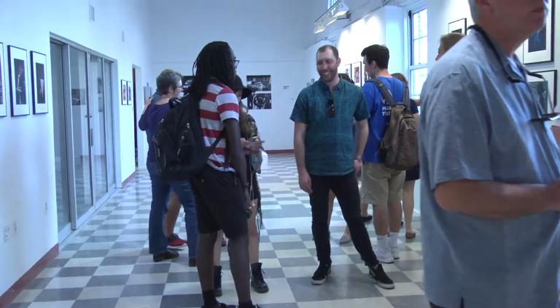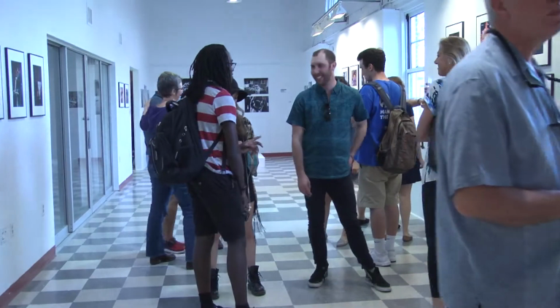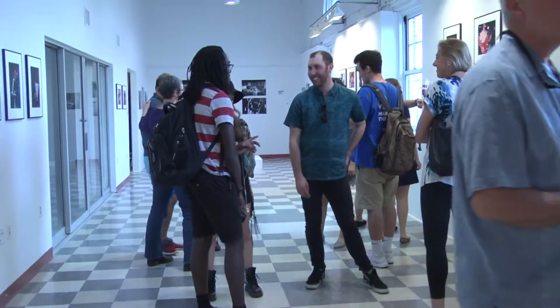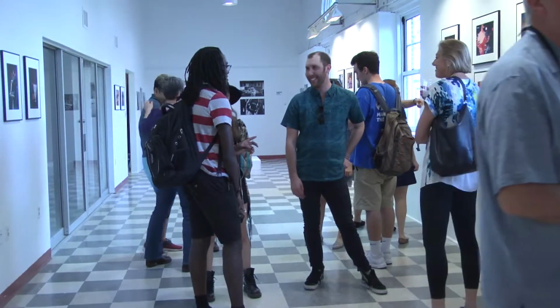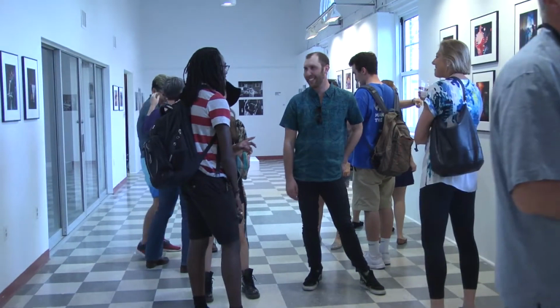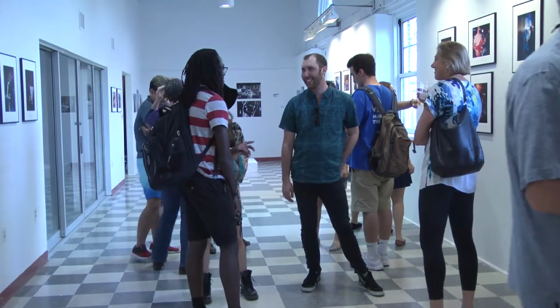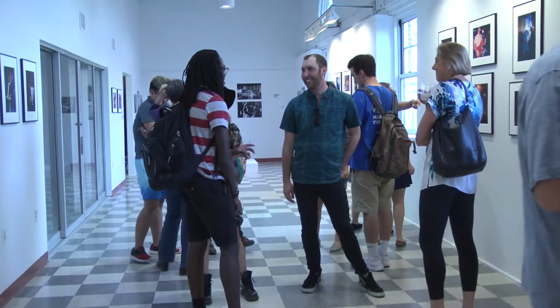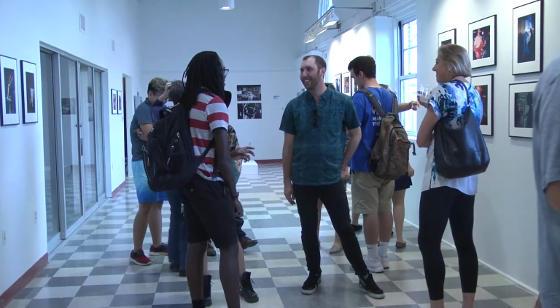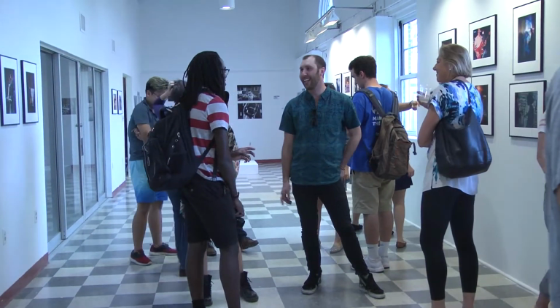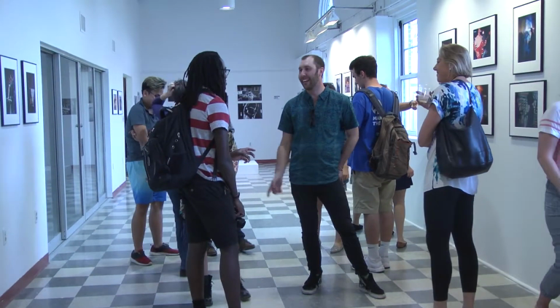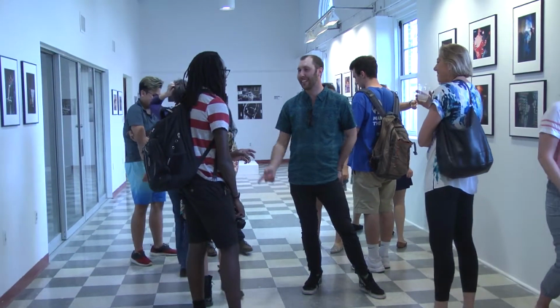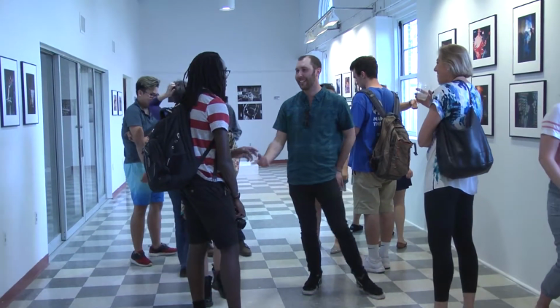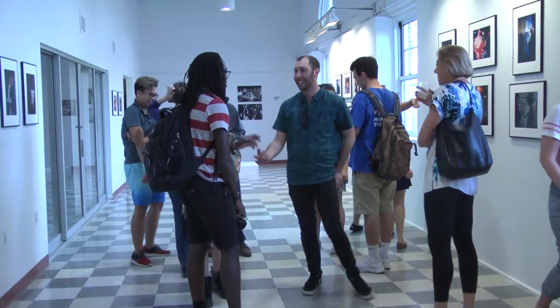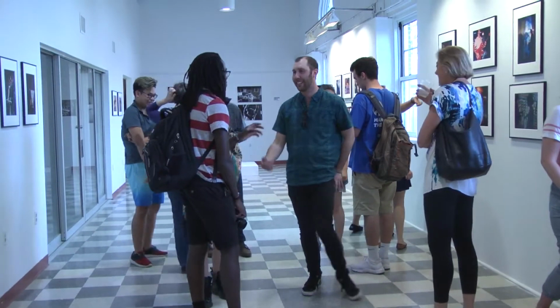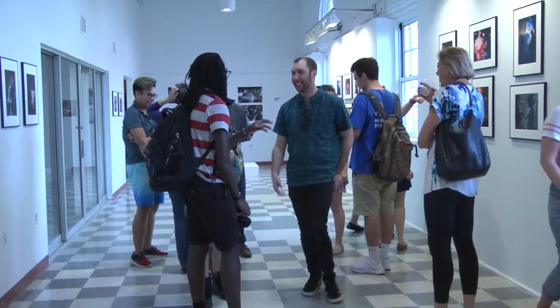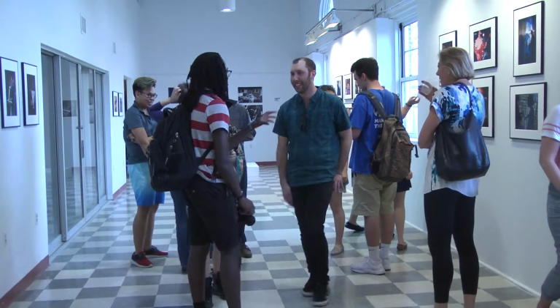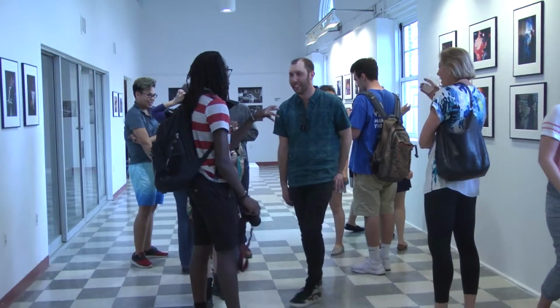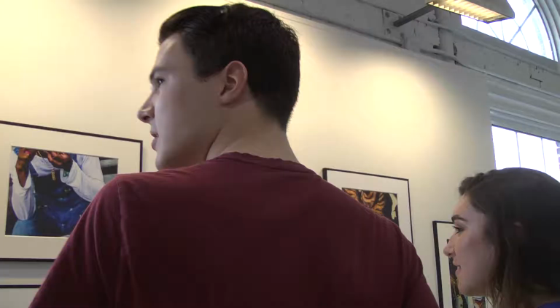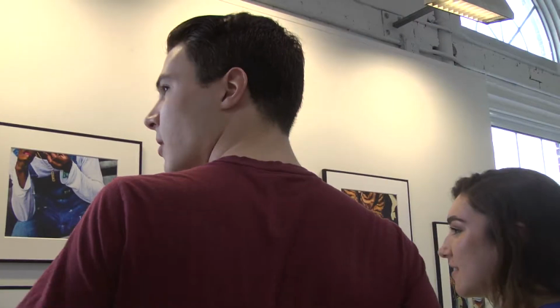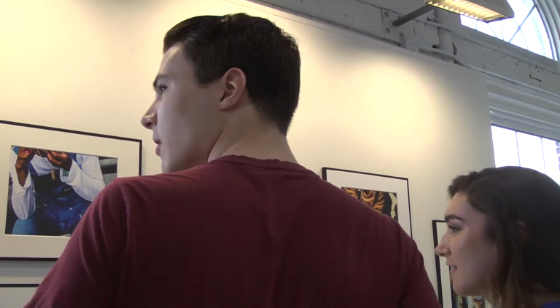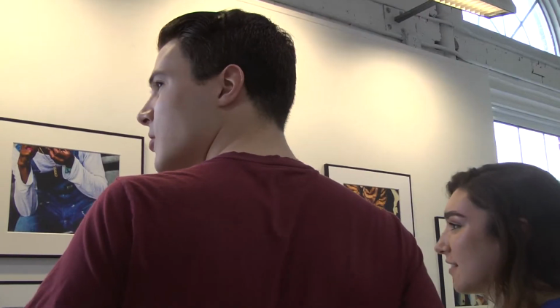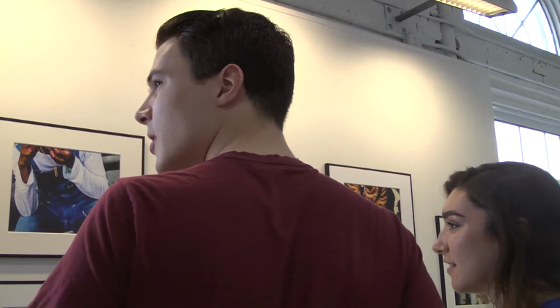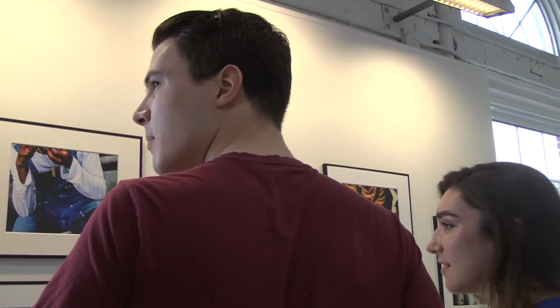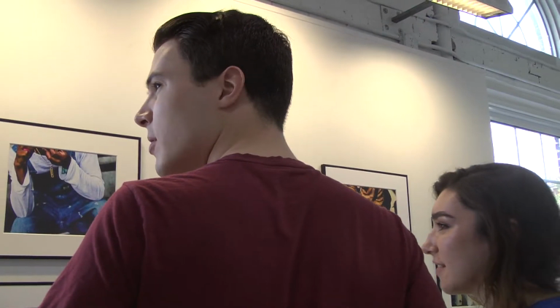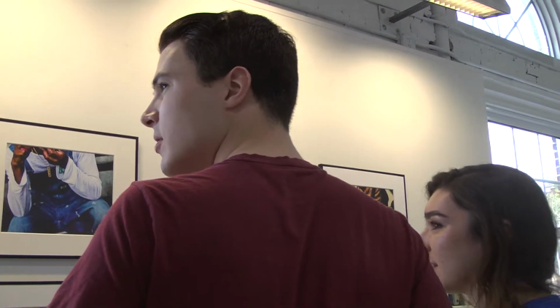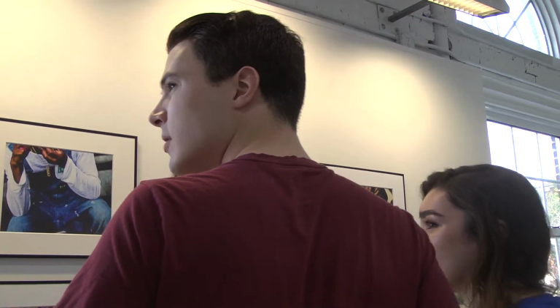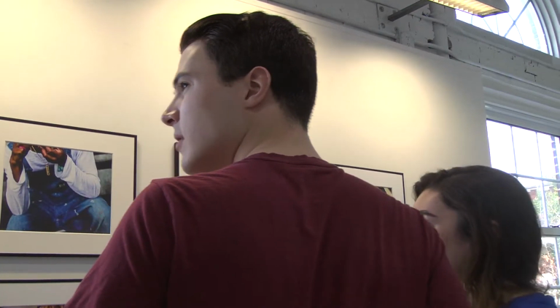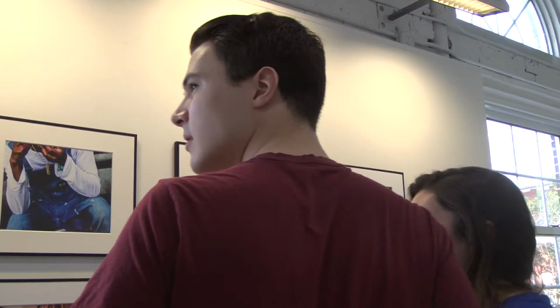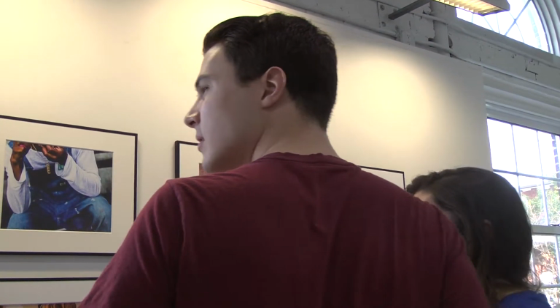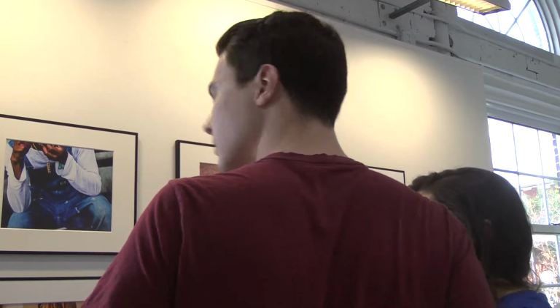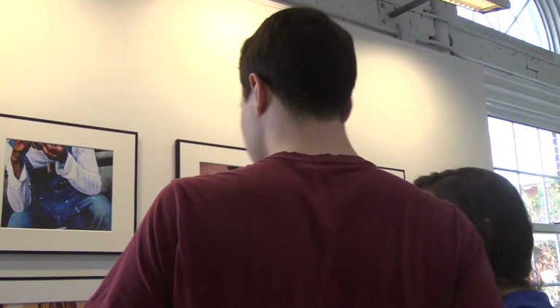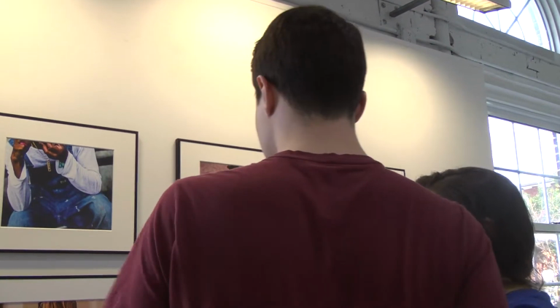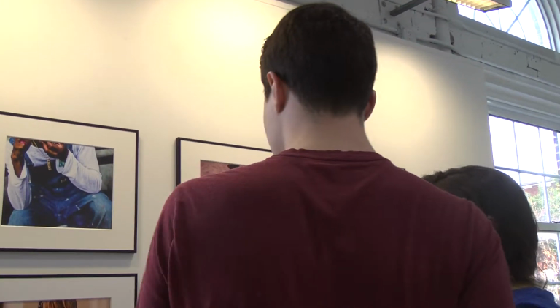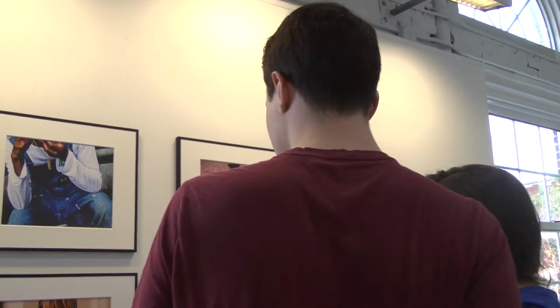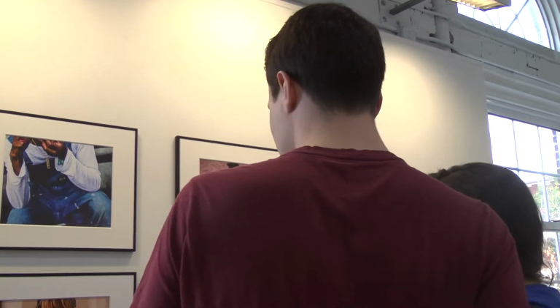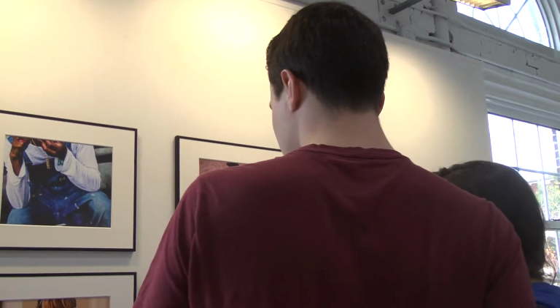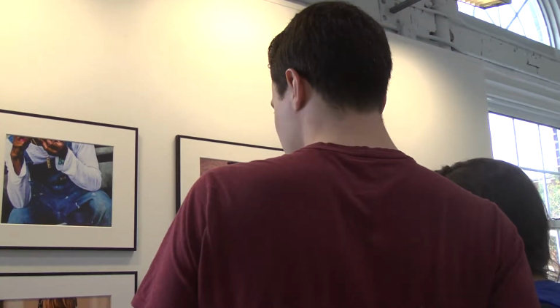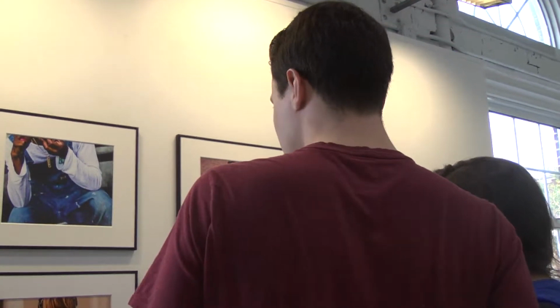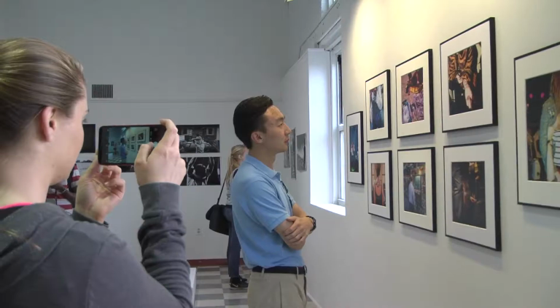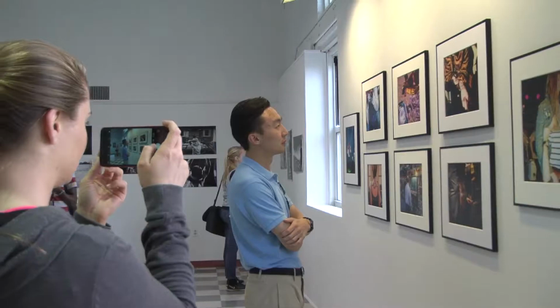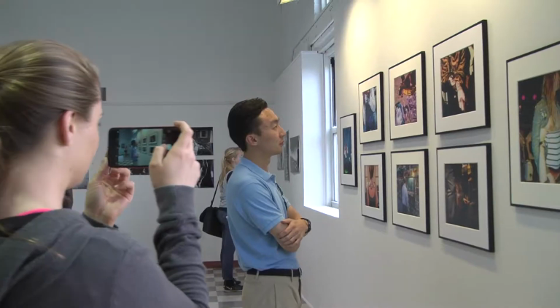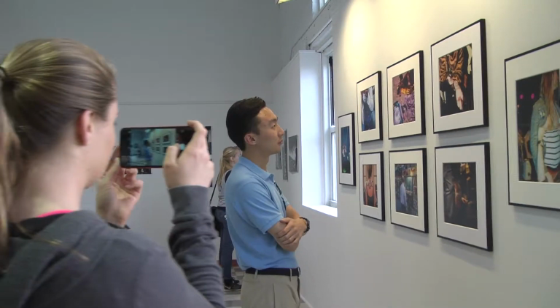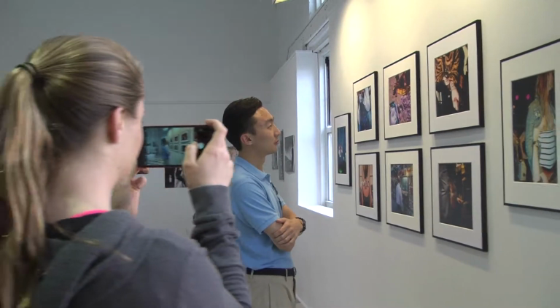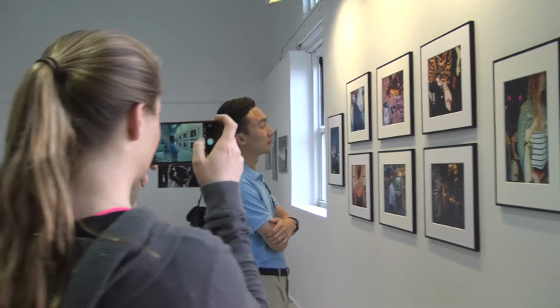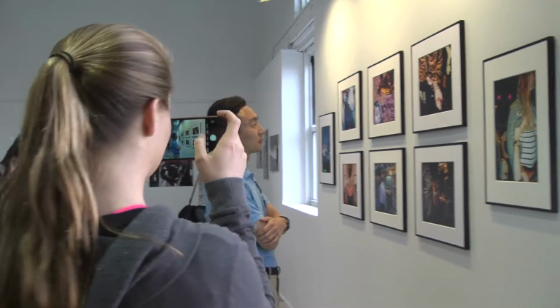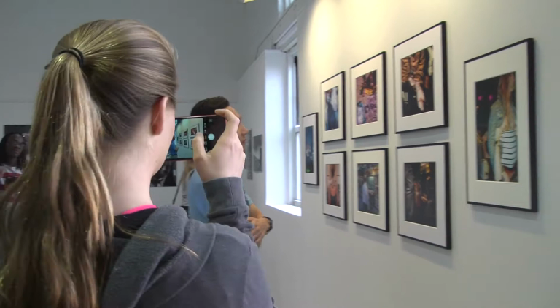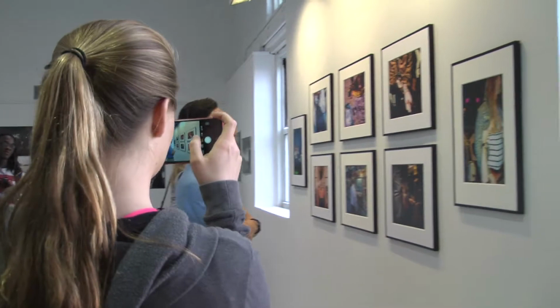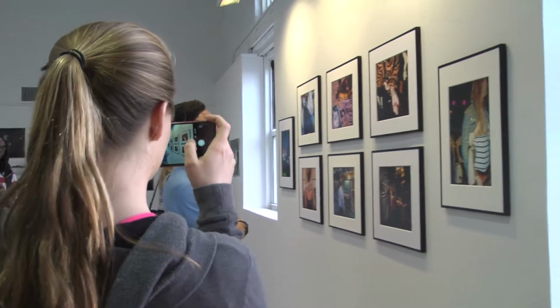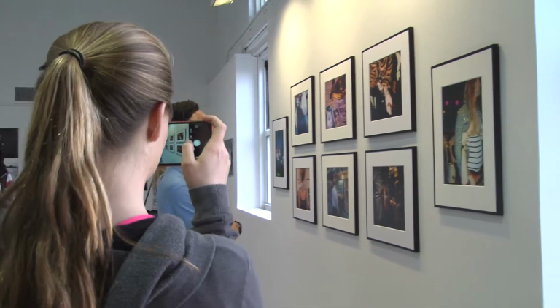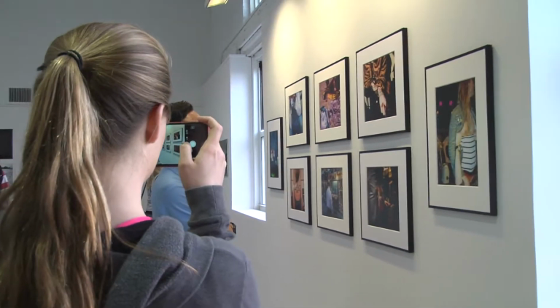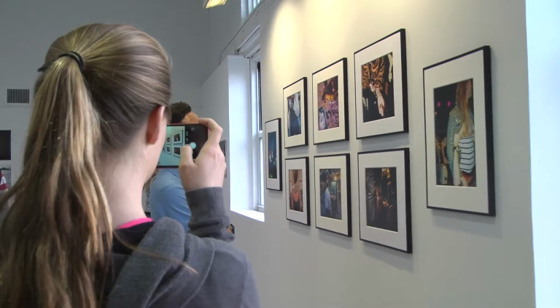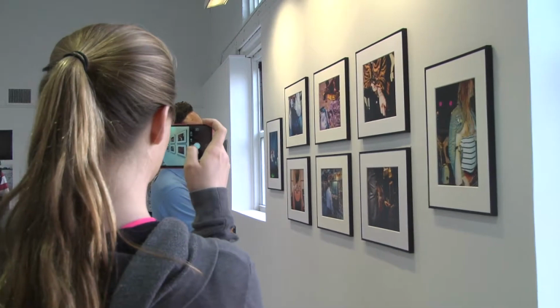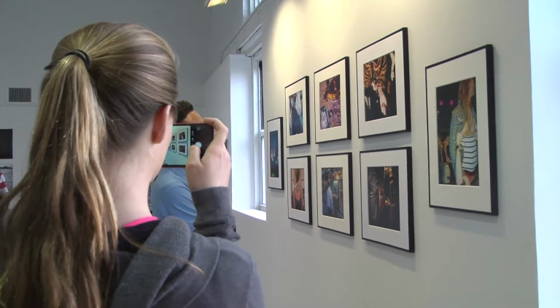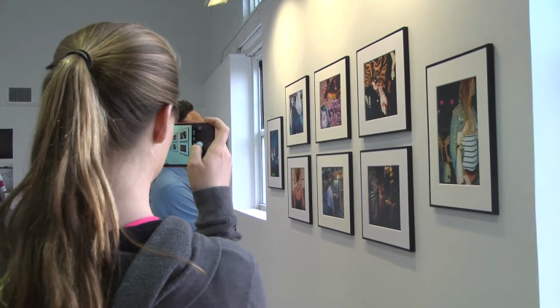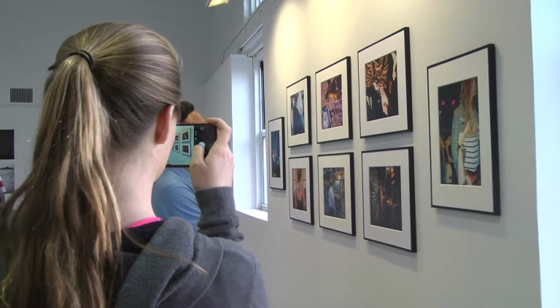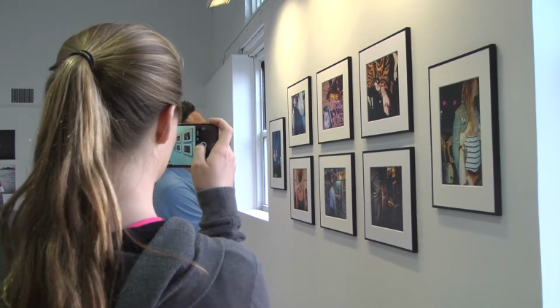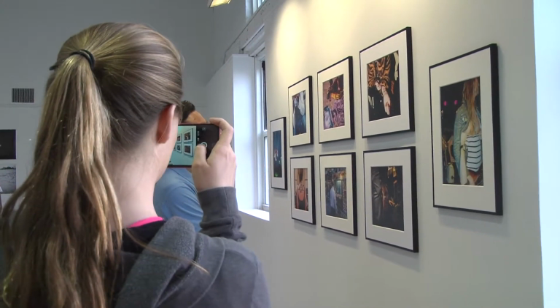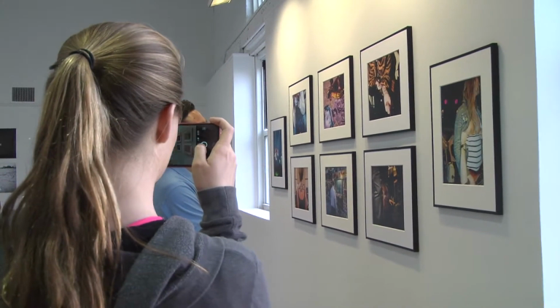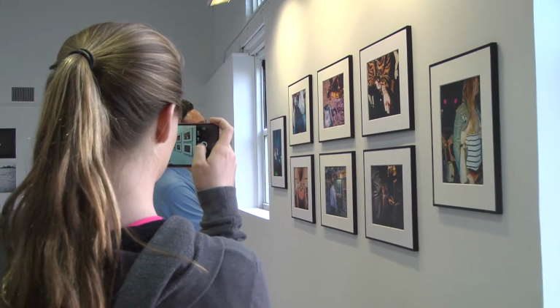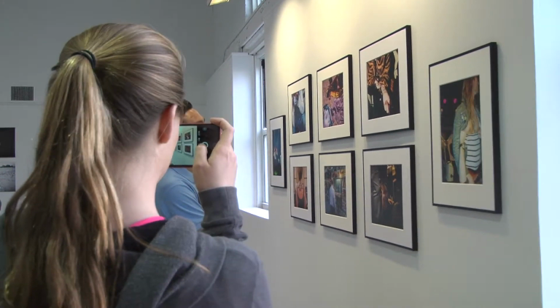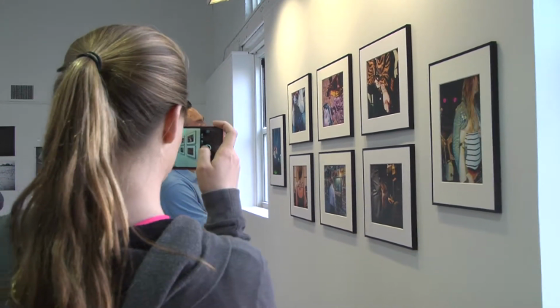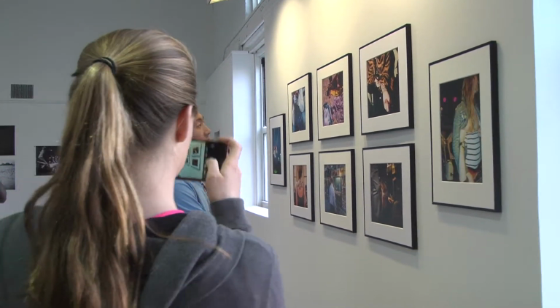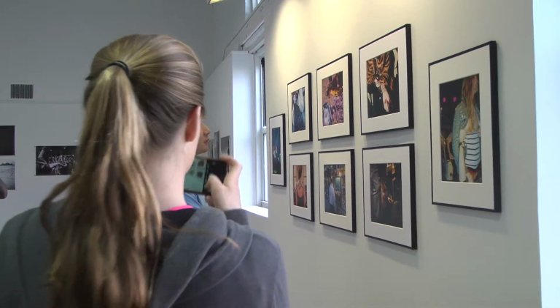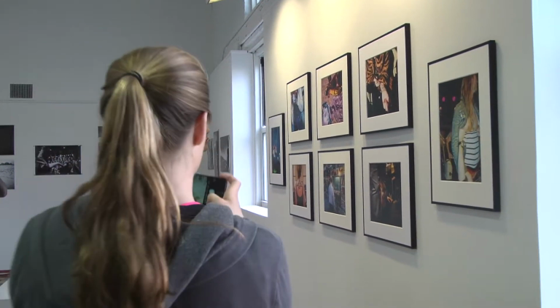The opening reception on the 10th drew many students and photo lovers from all over Newark to see the unpublished photos from Griffin Lotz.